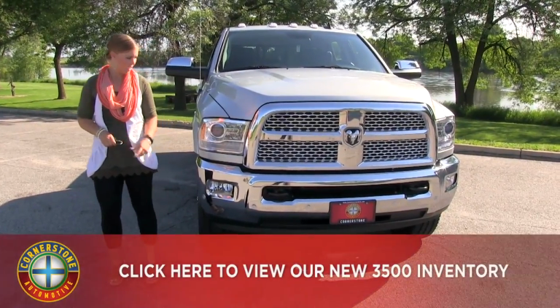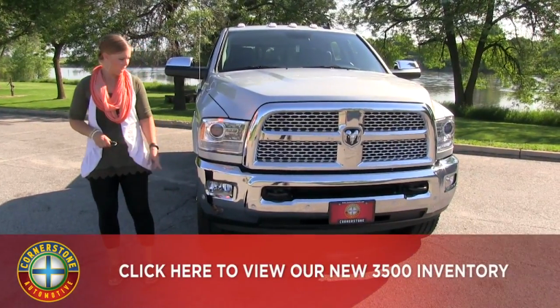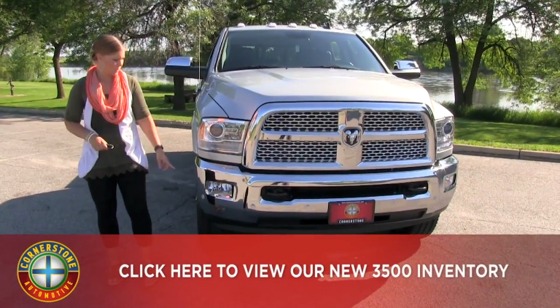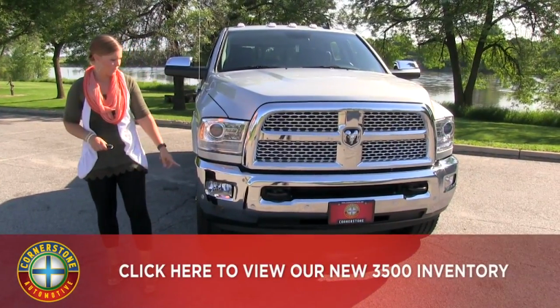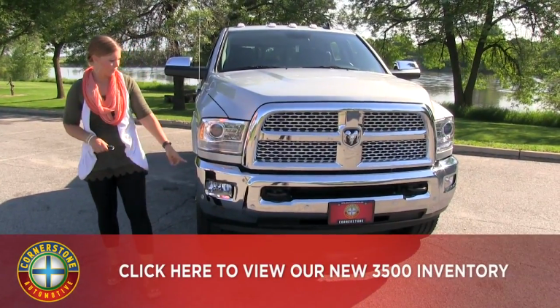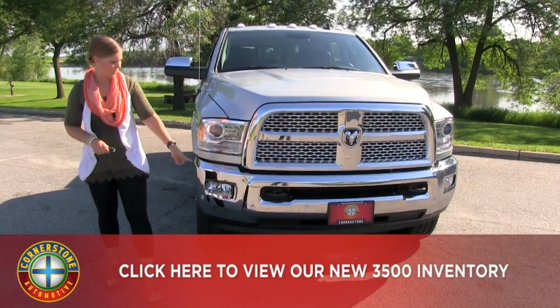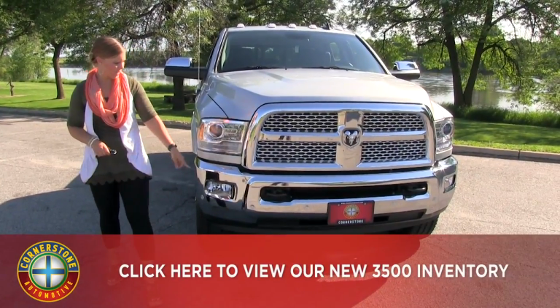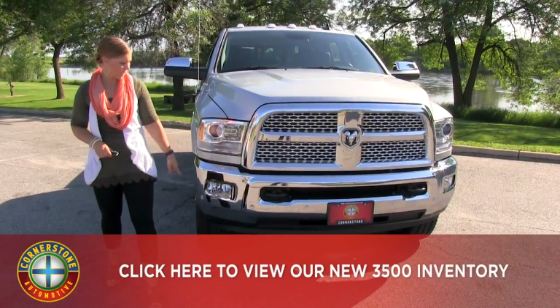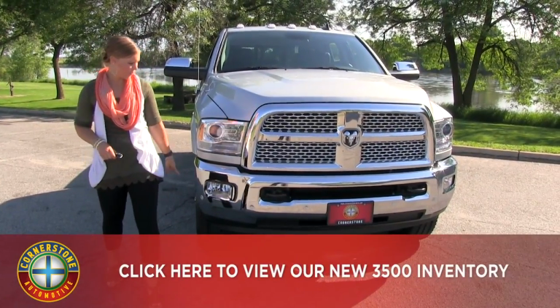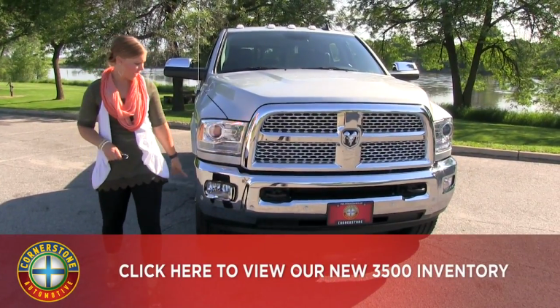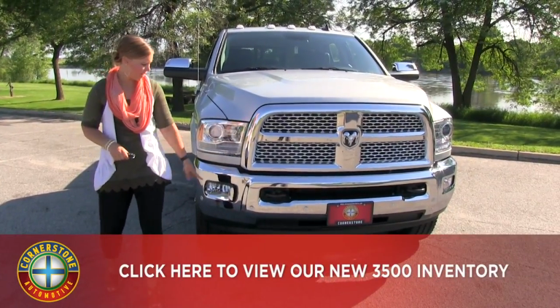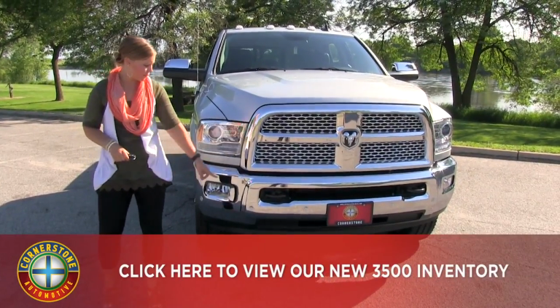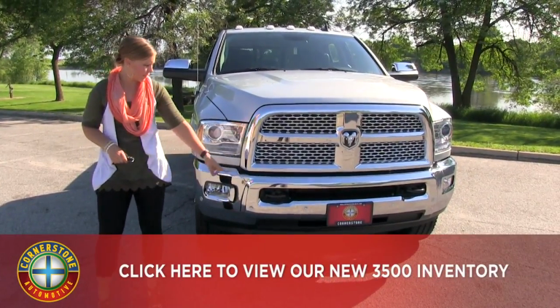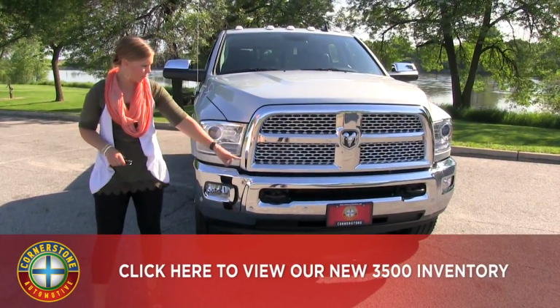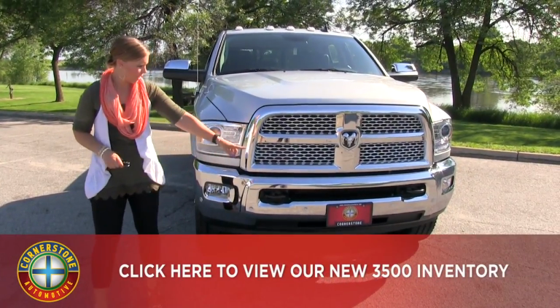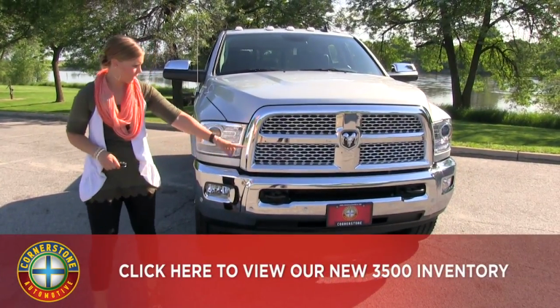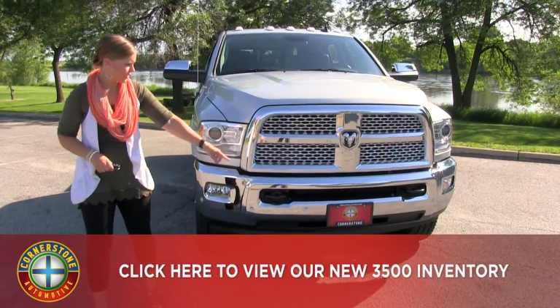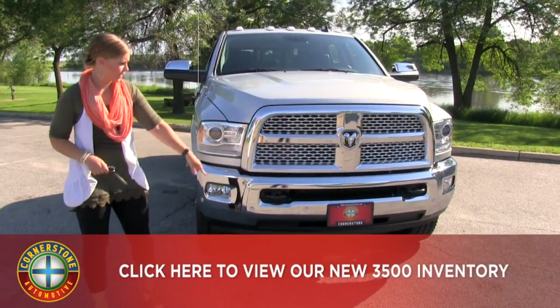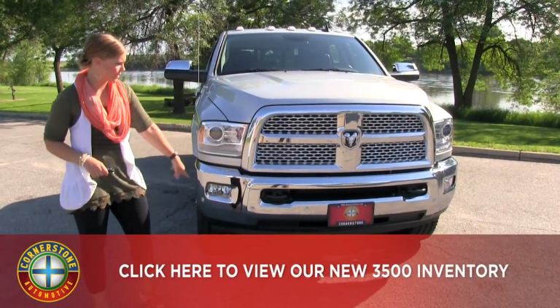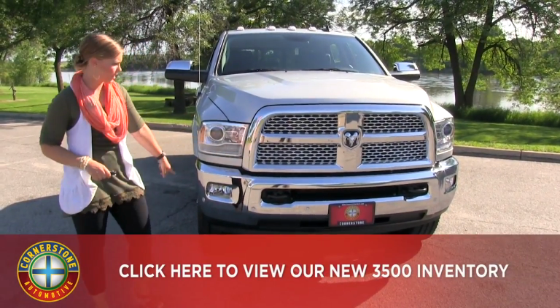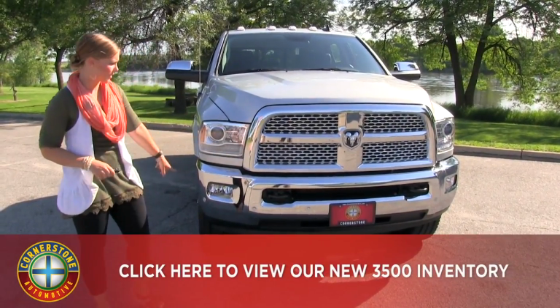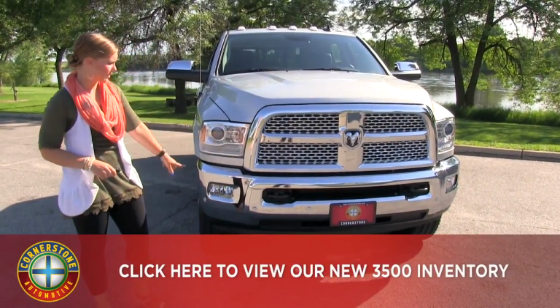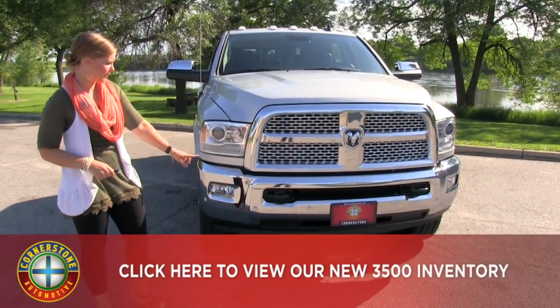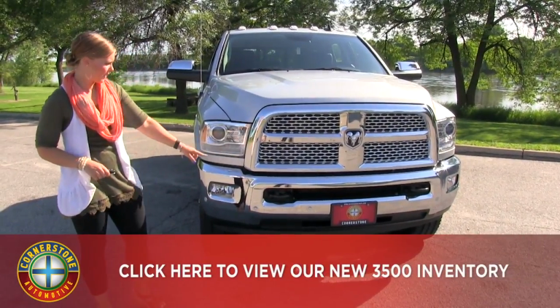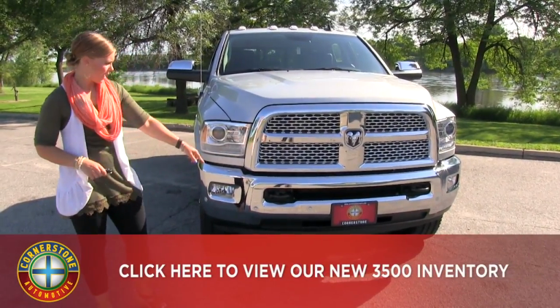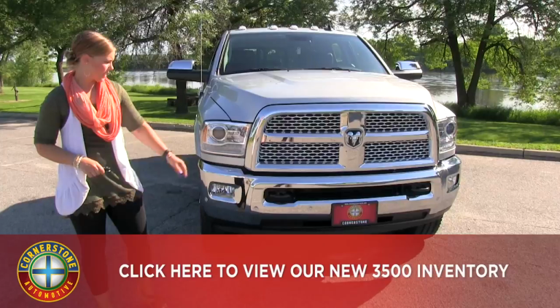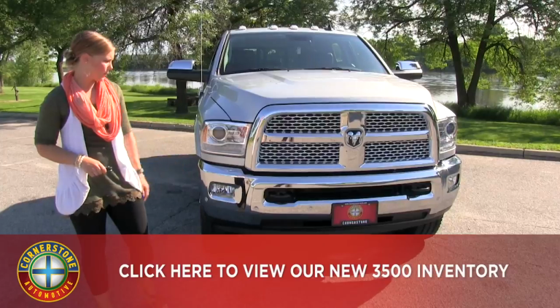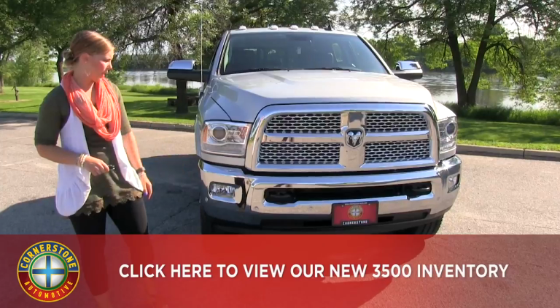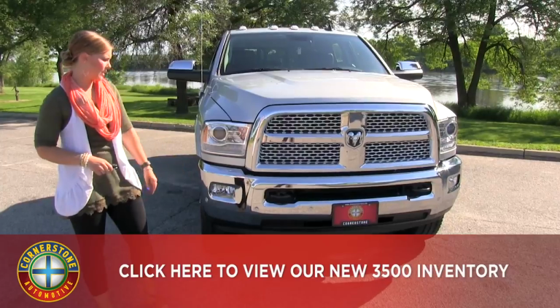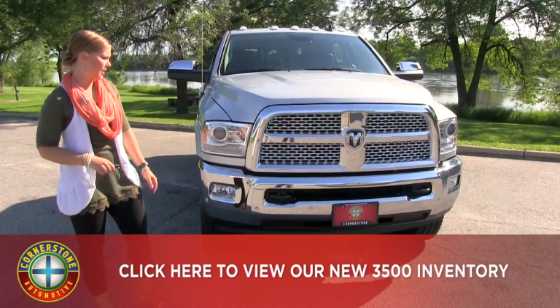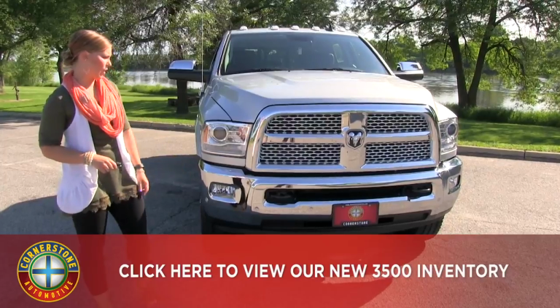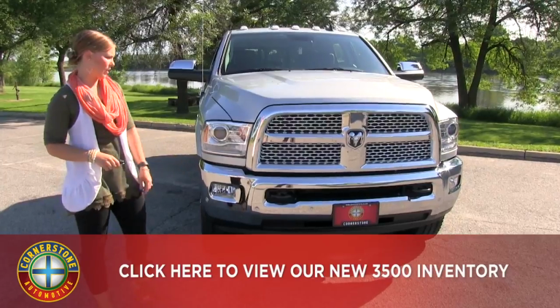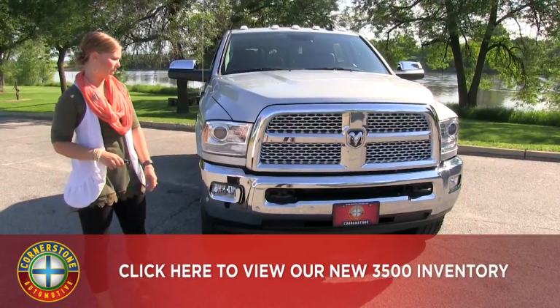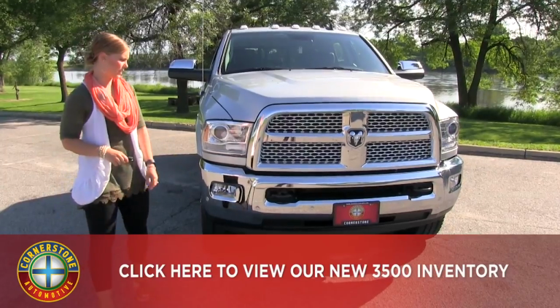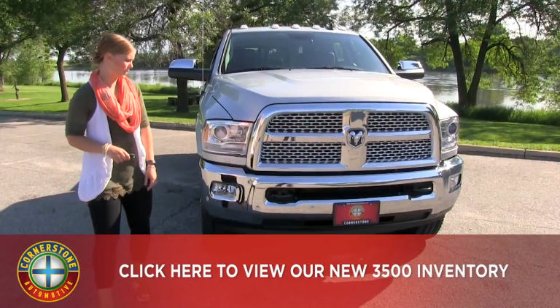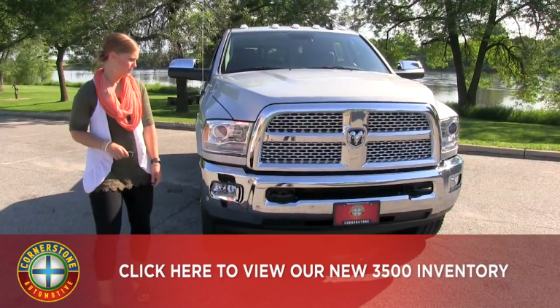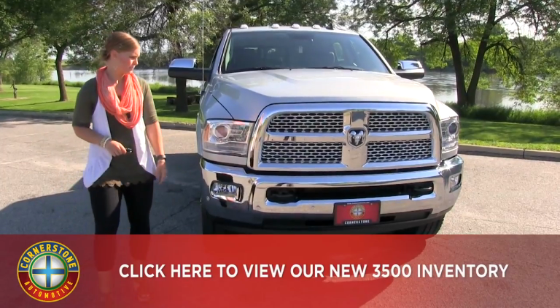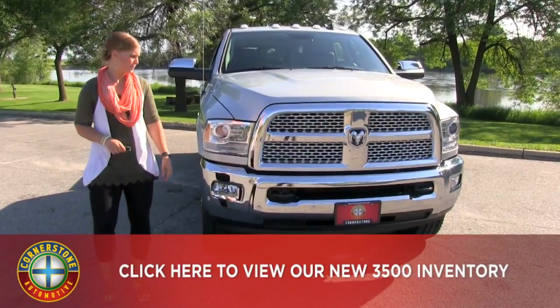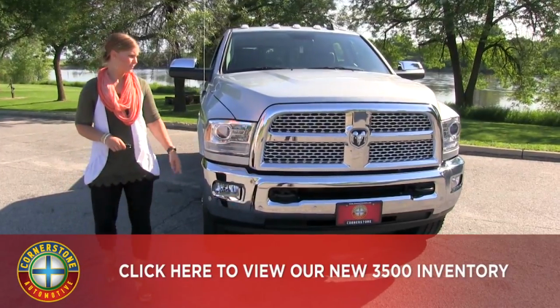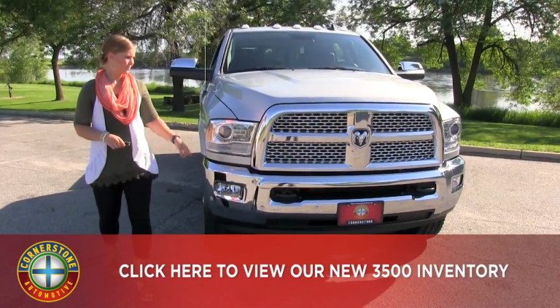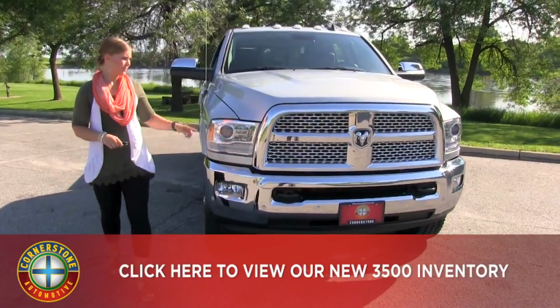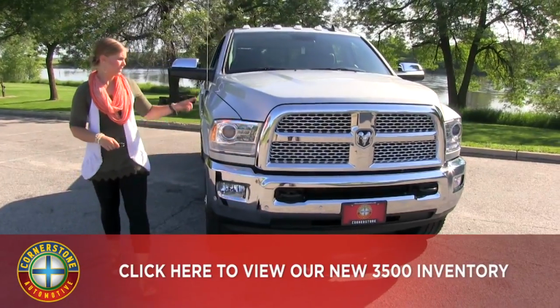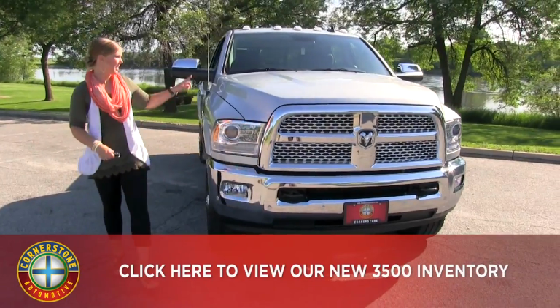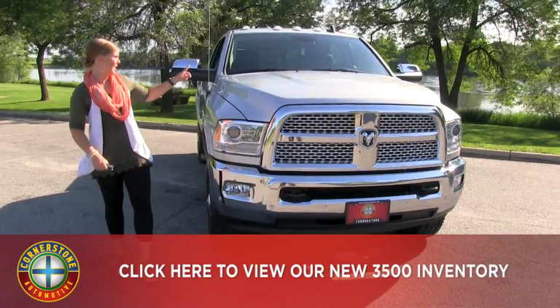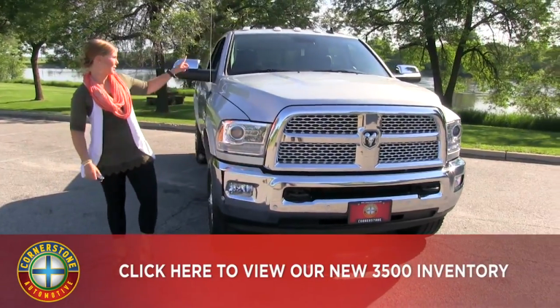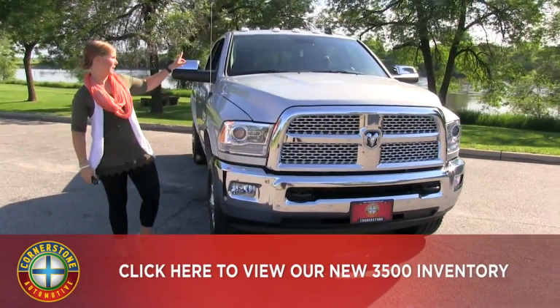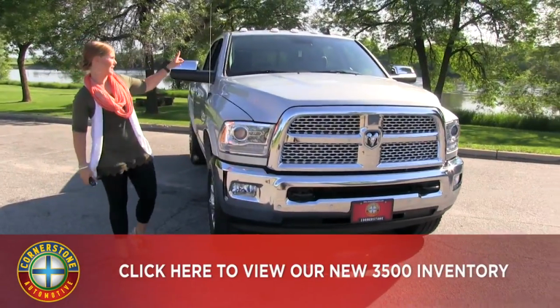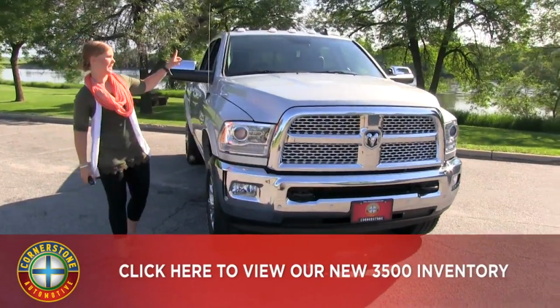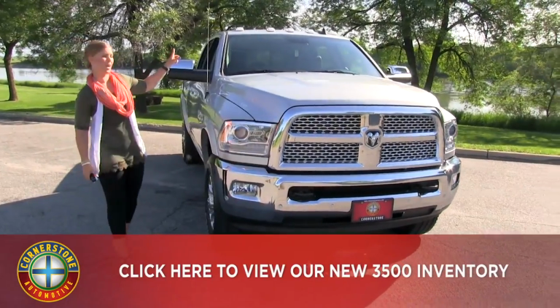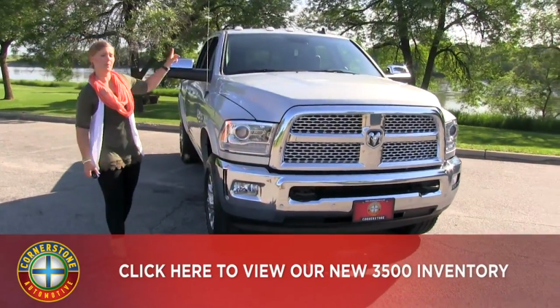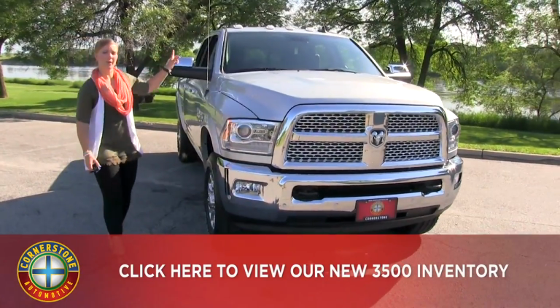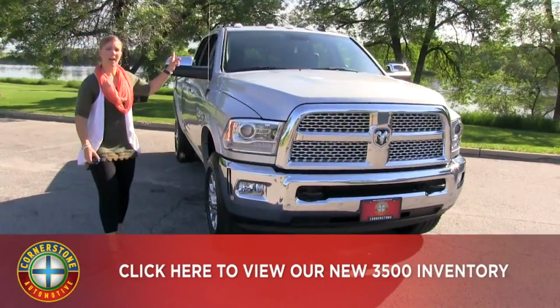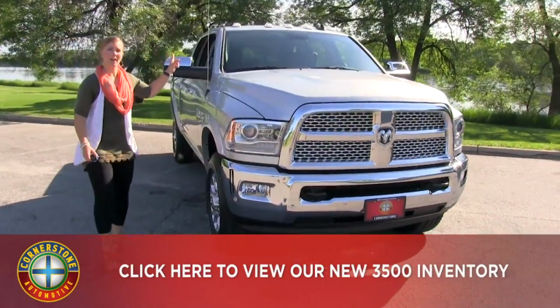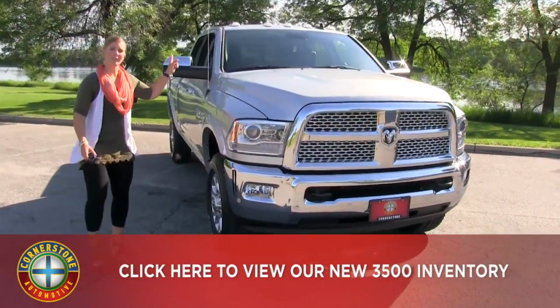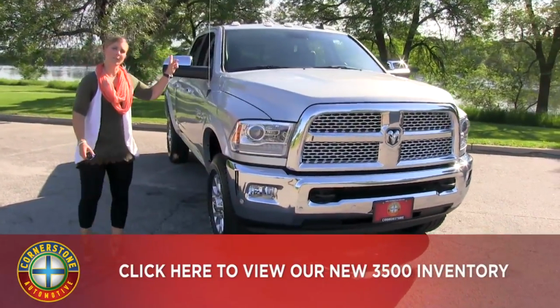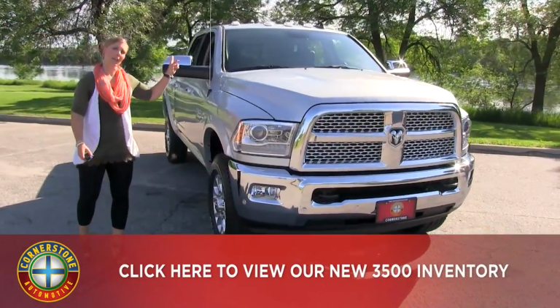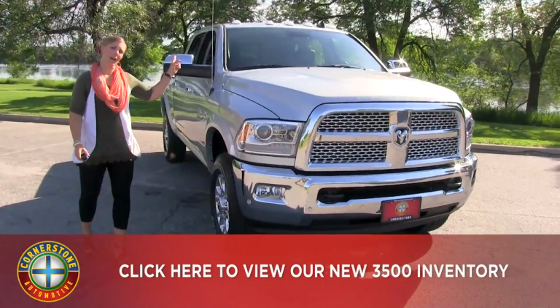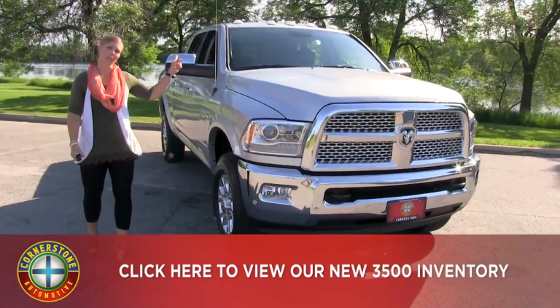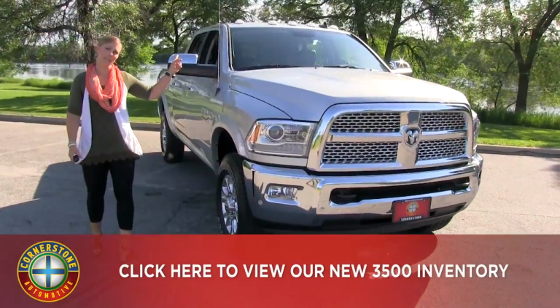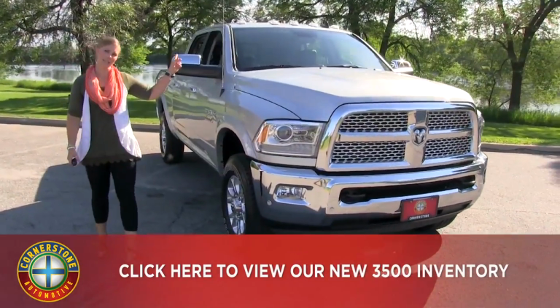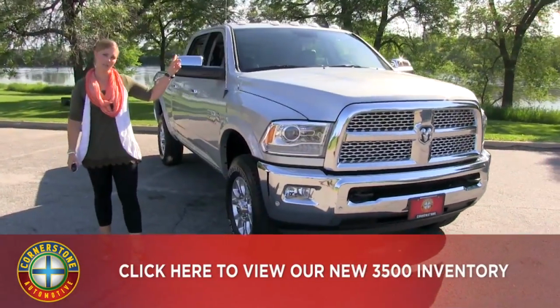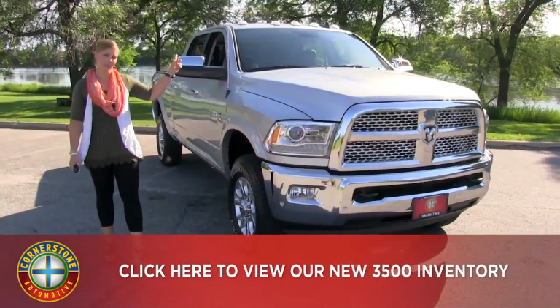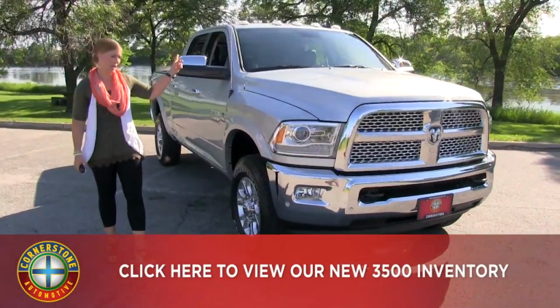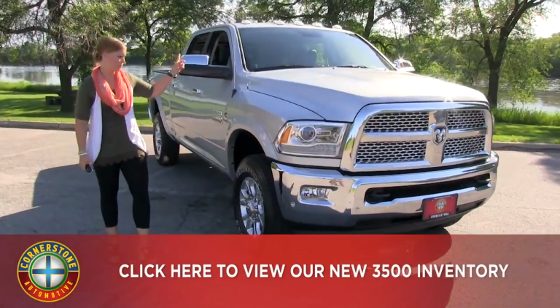On the front here we have front parking sensors as well as tow hooks. Also on the top you have some cab lights up top.